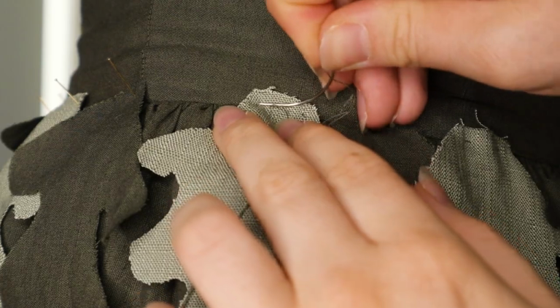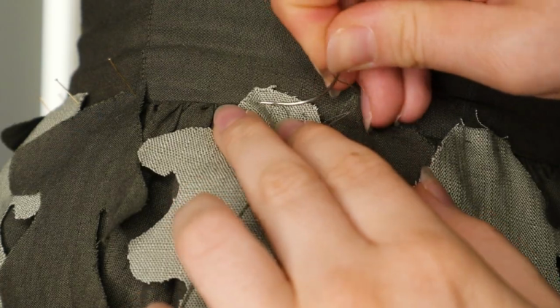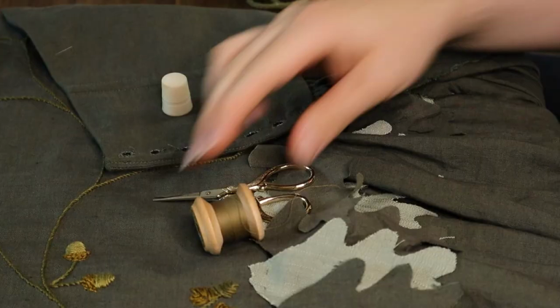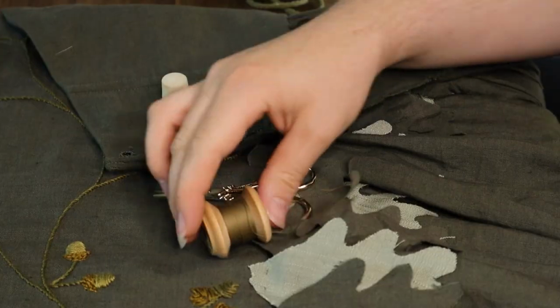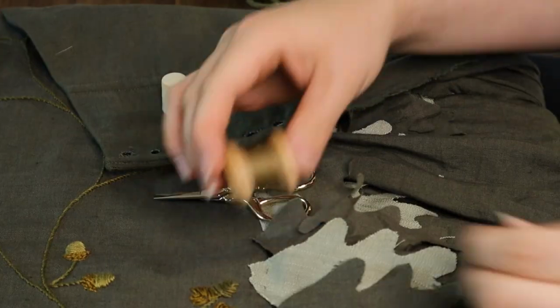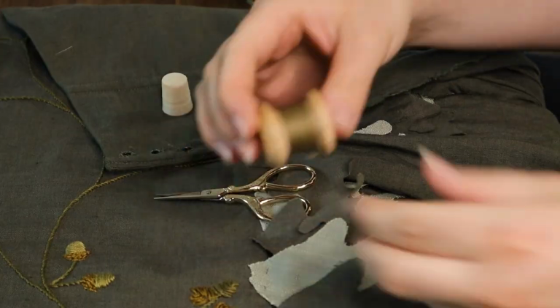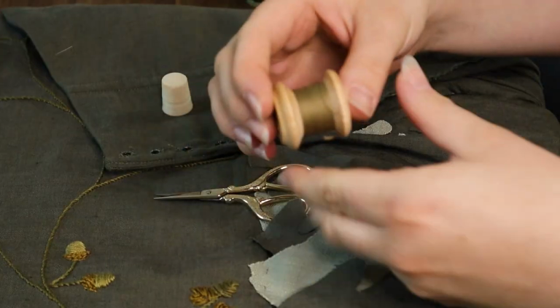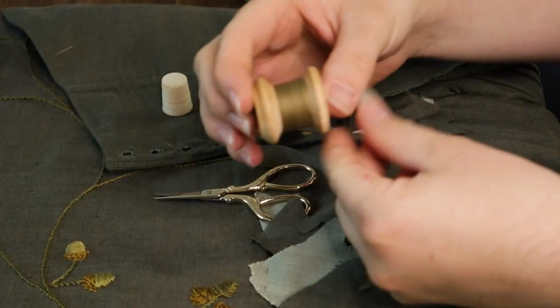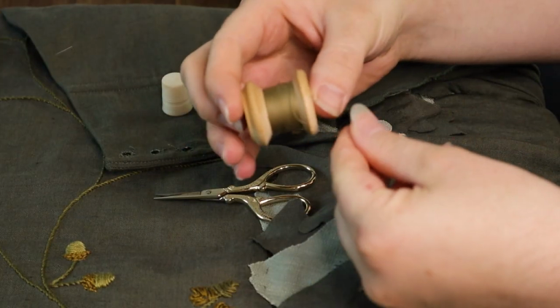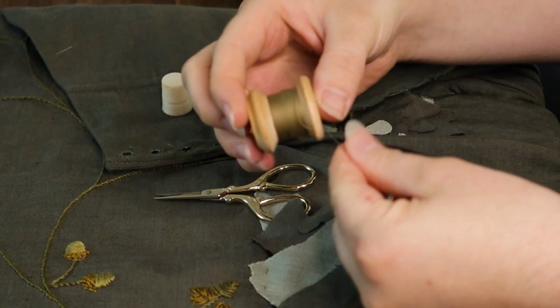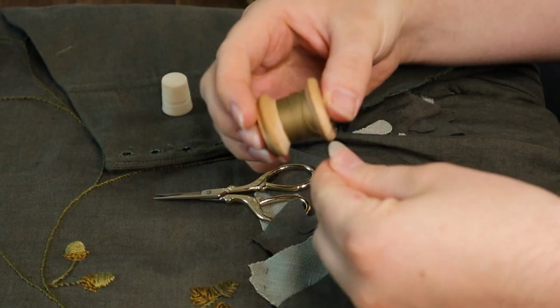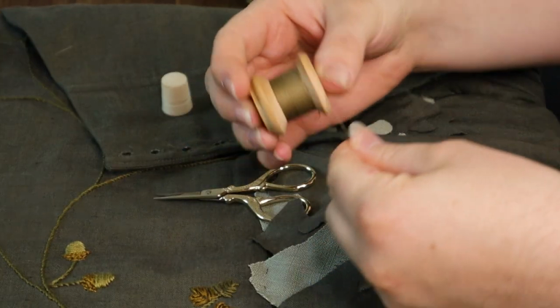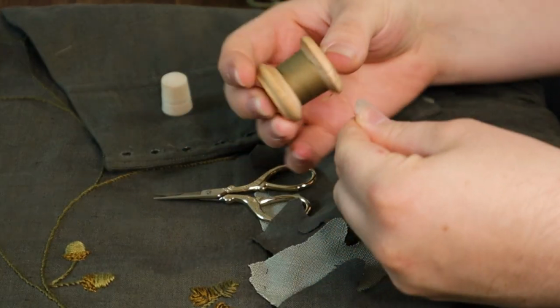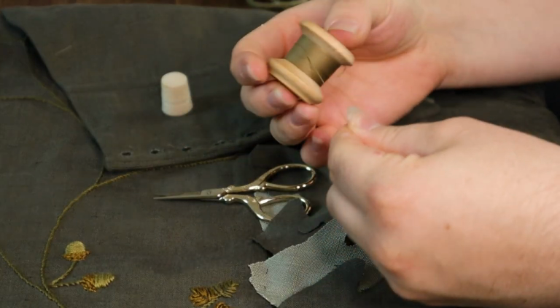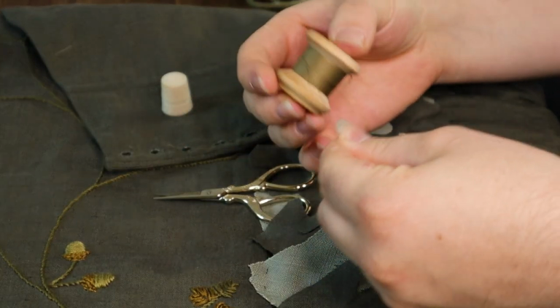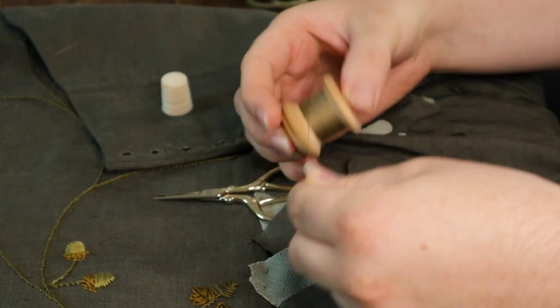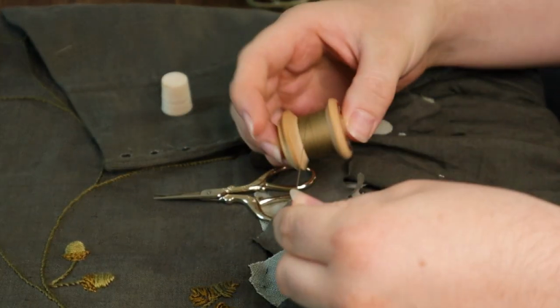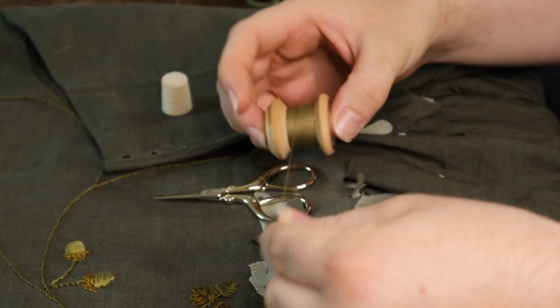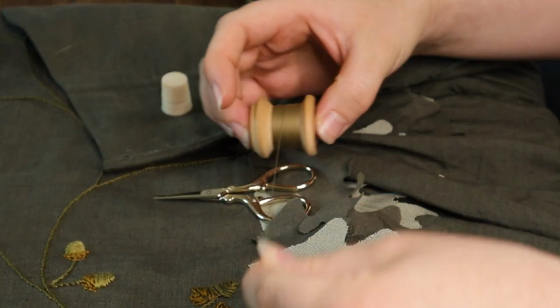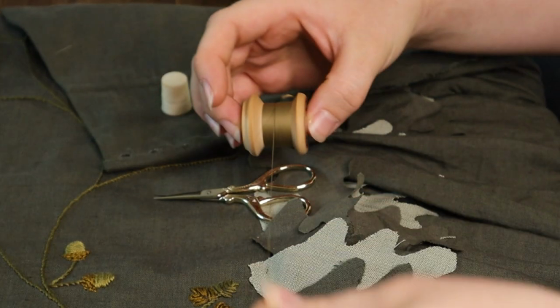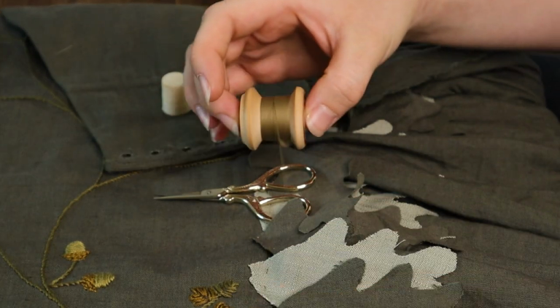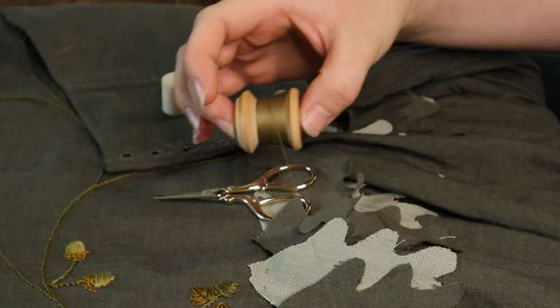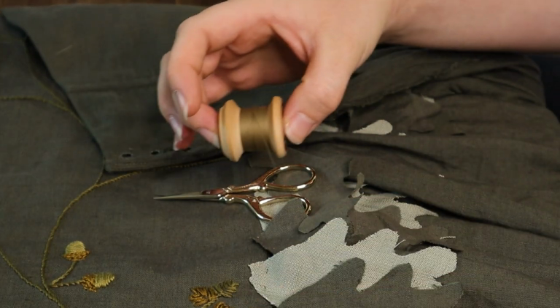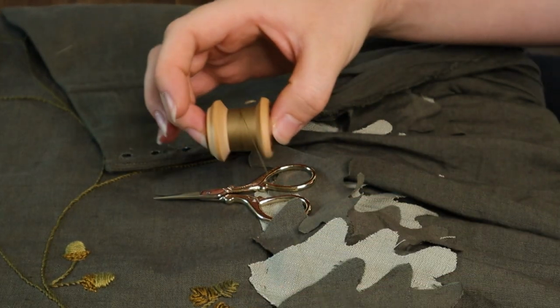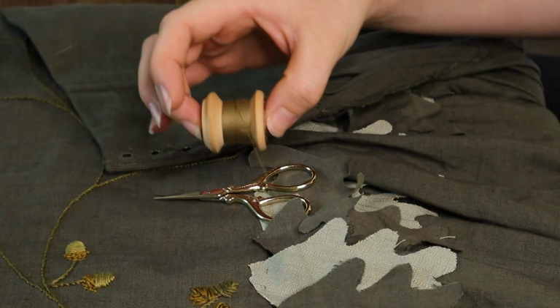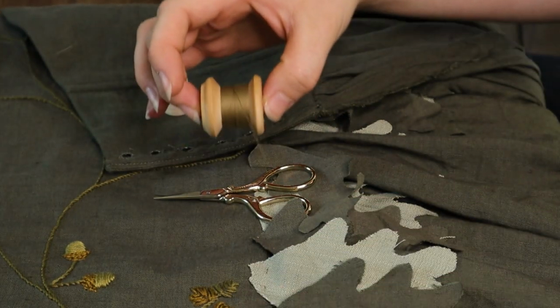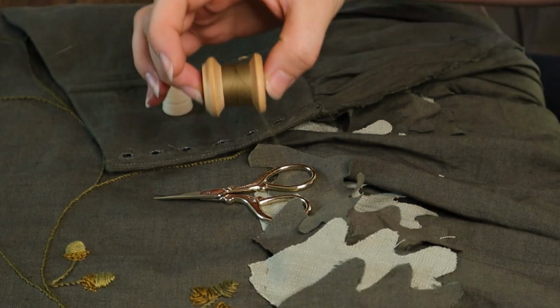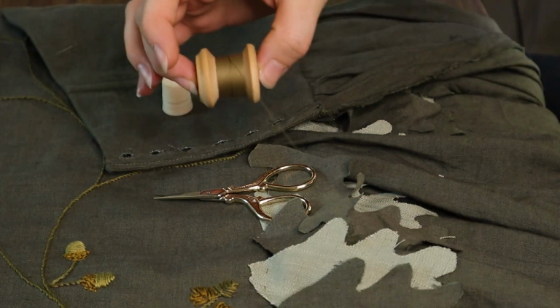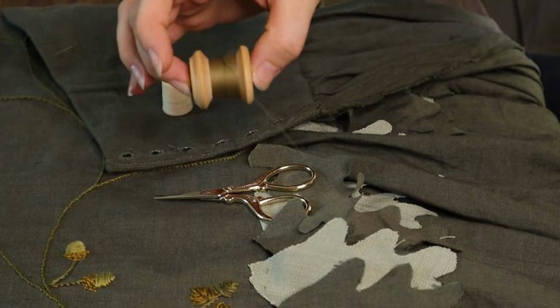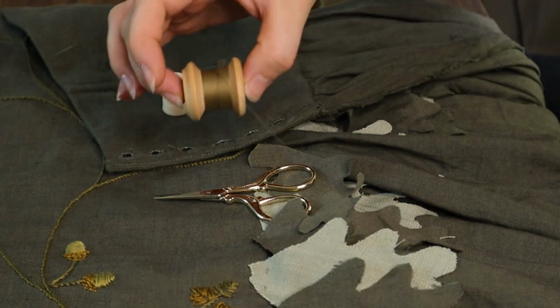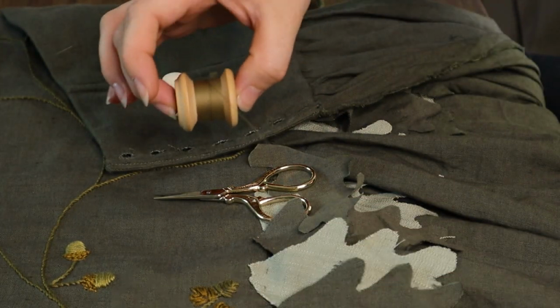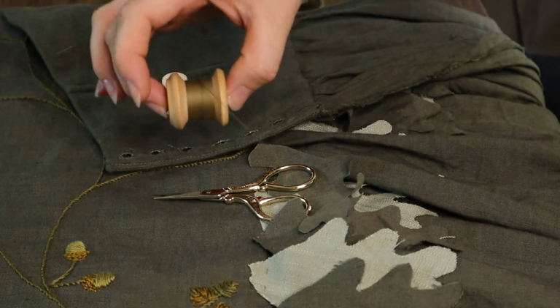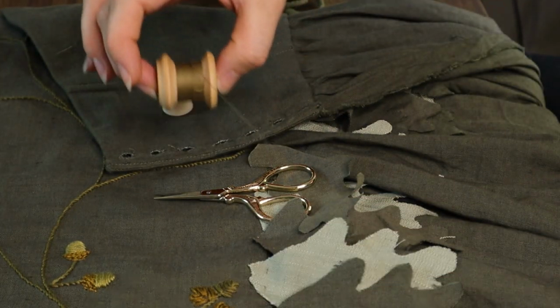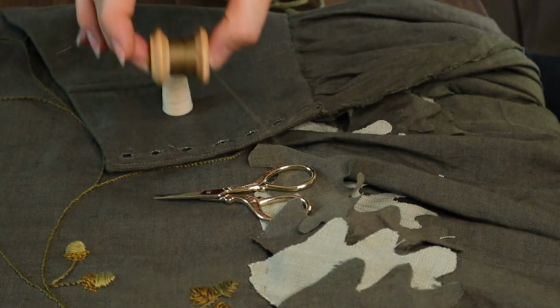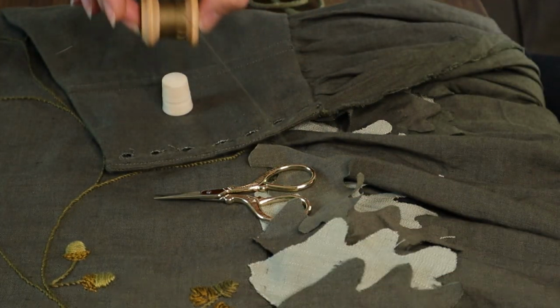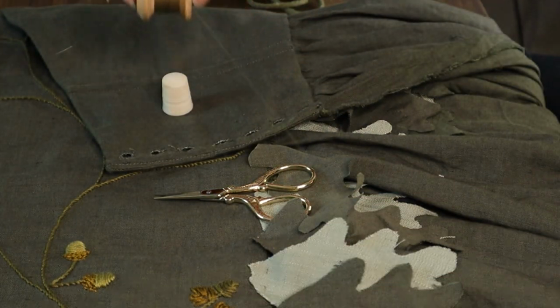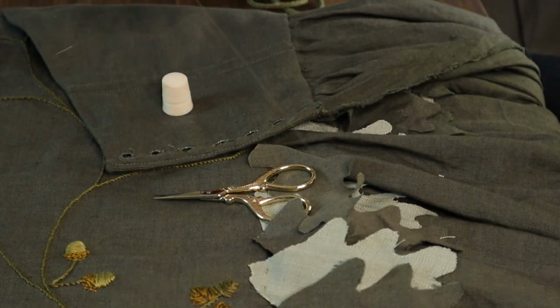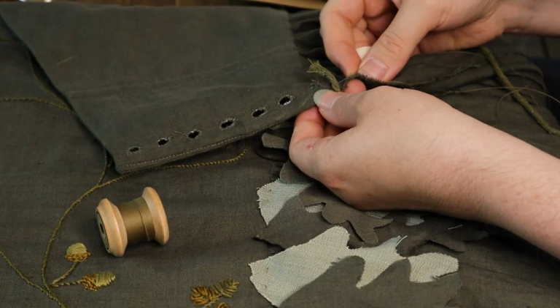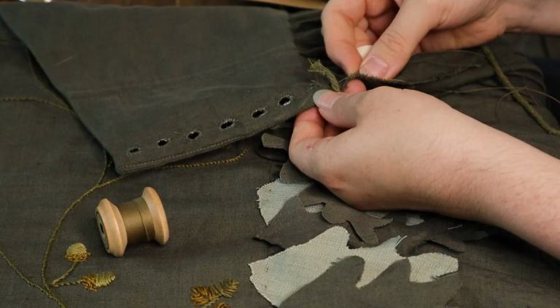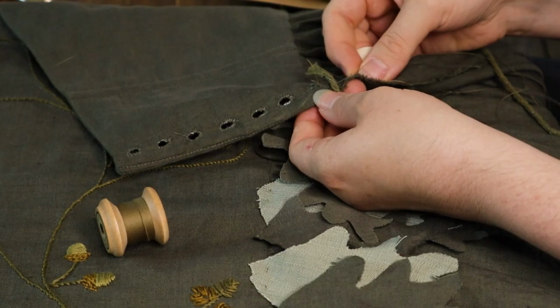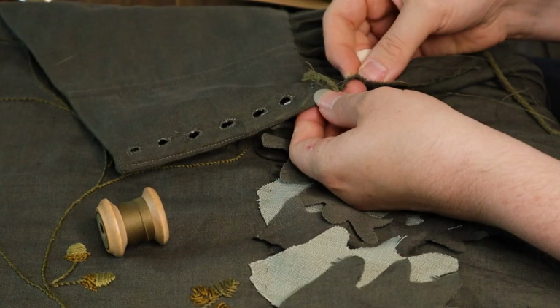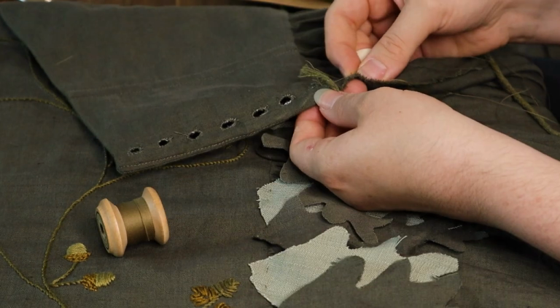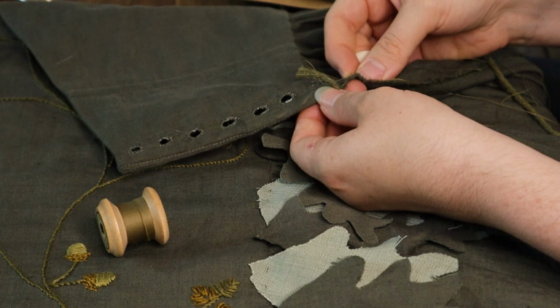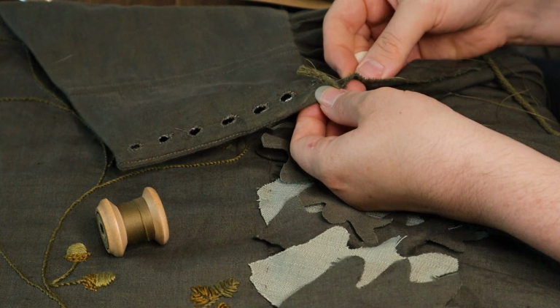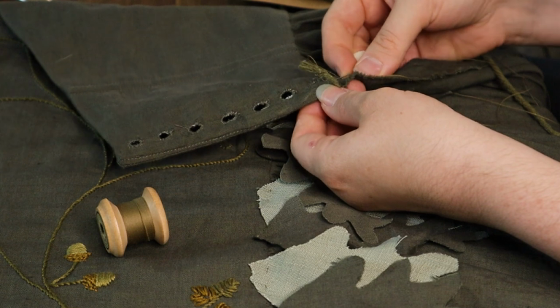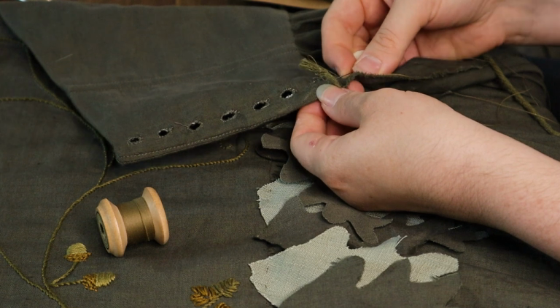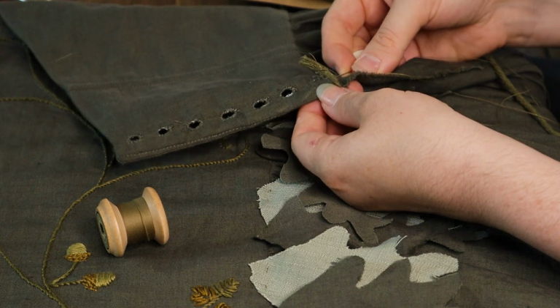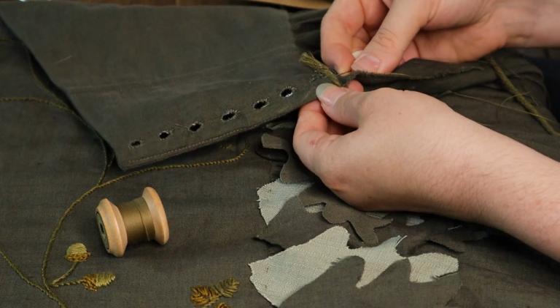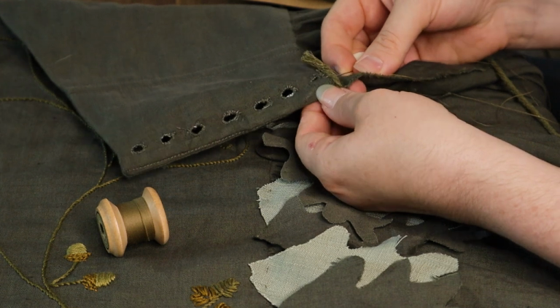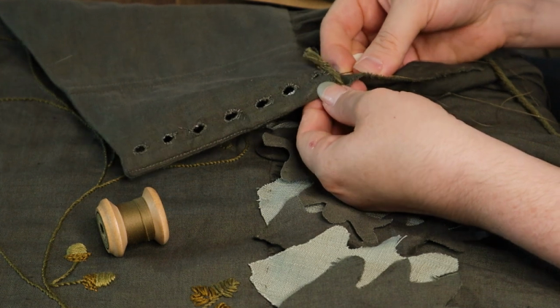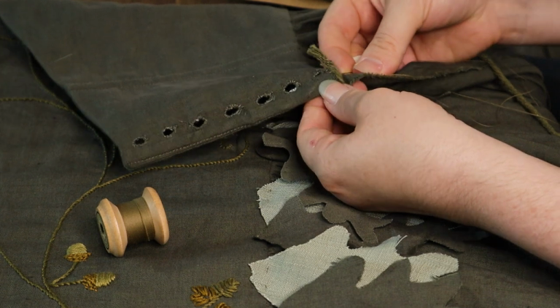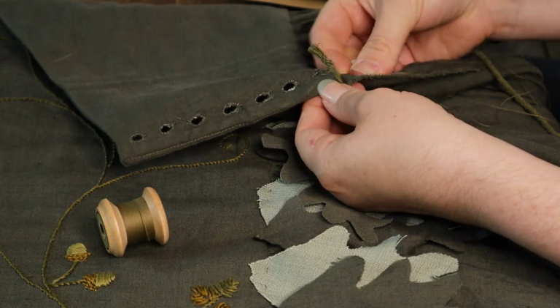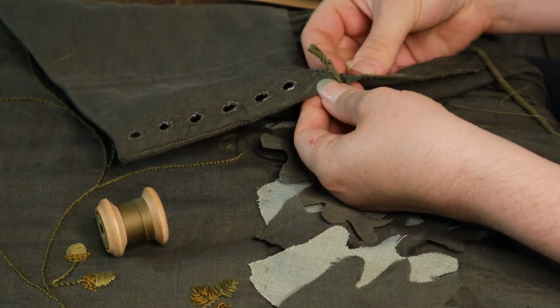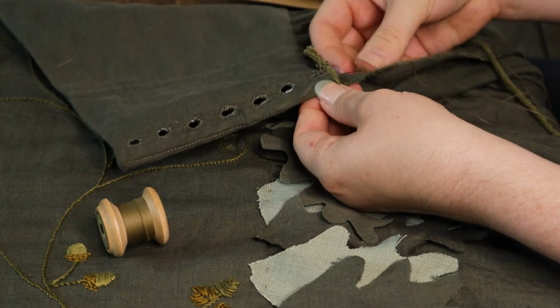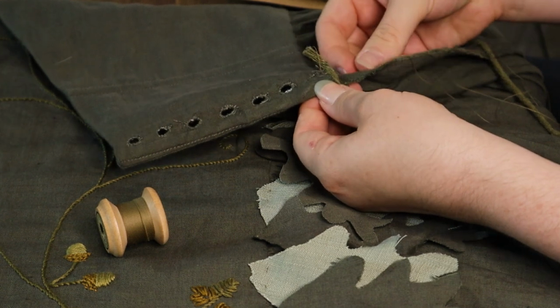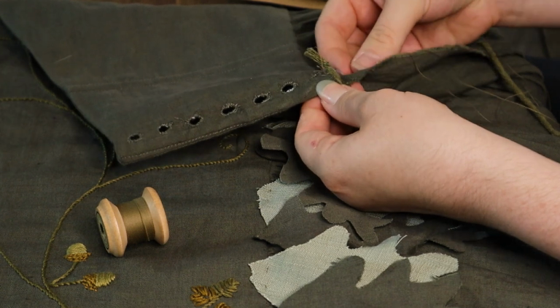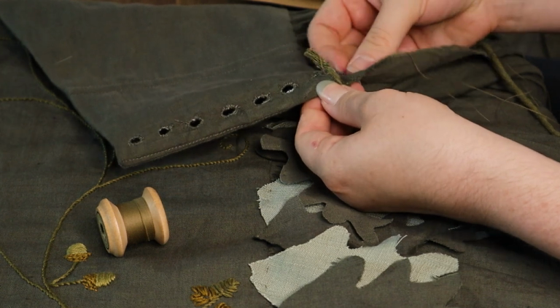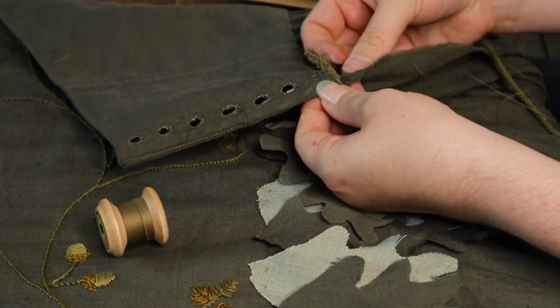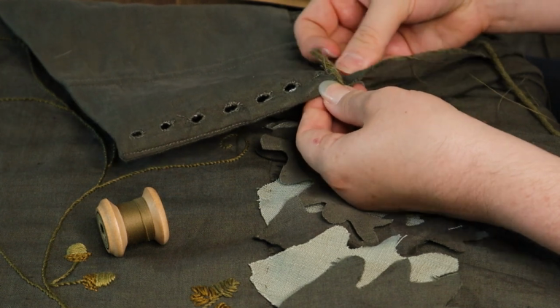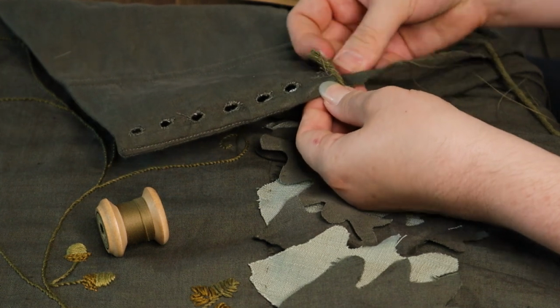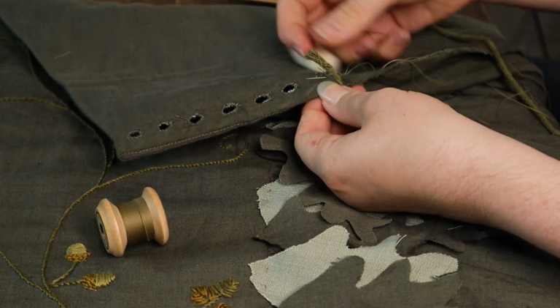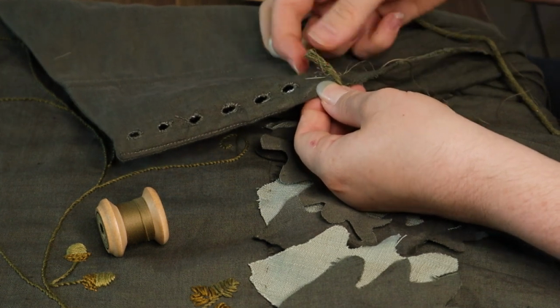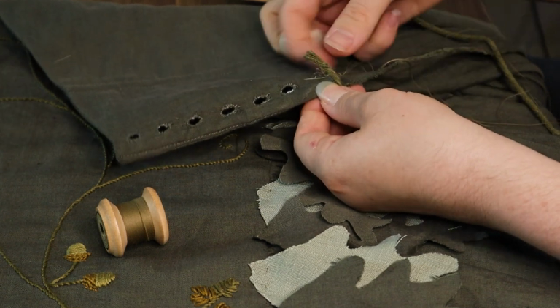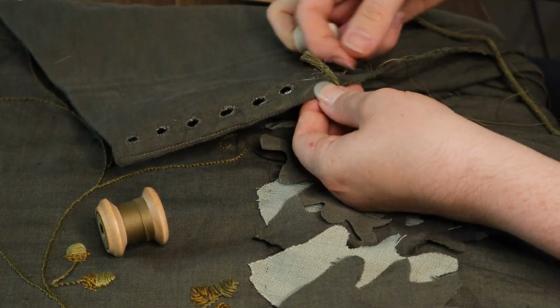The overdress still needed just a little bit more, so I hand stitched some of the cording around the waist and the top edge.